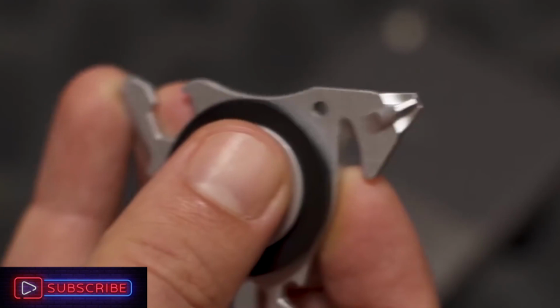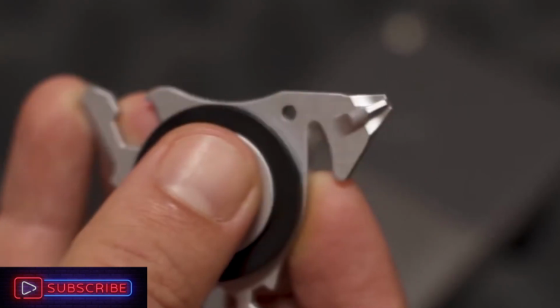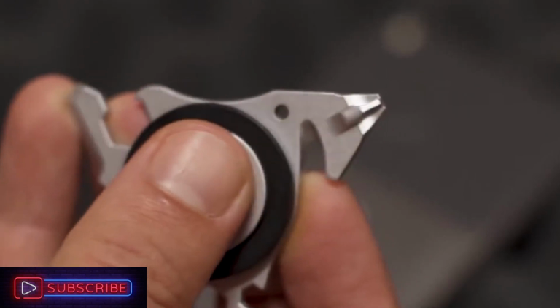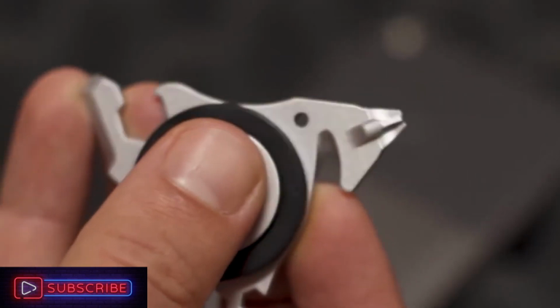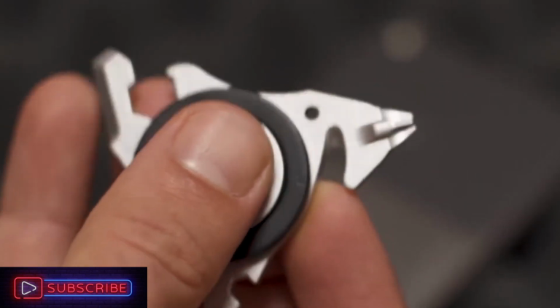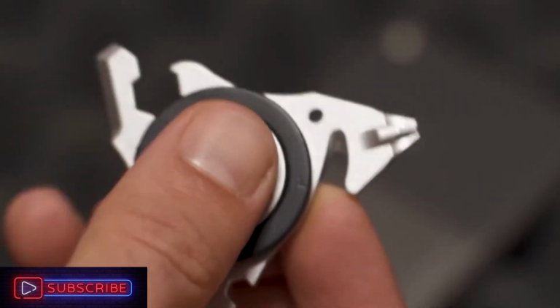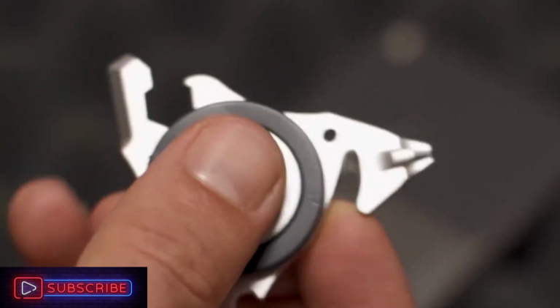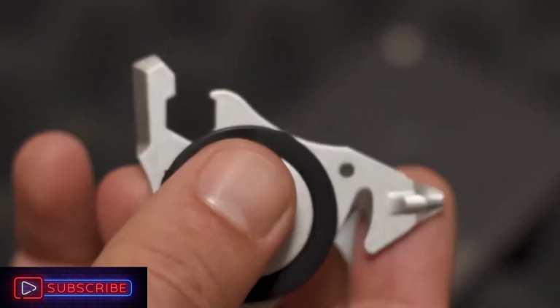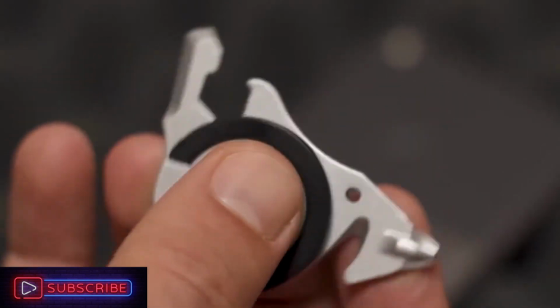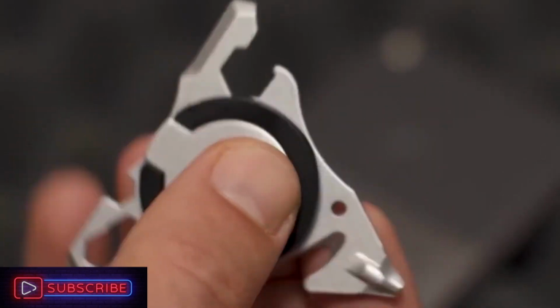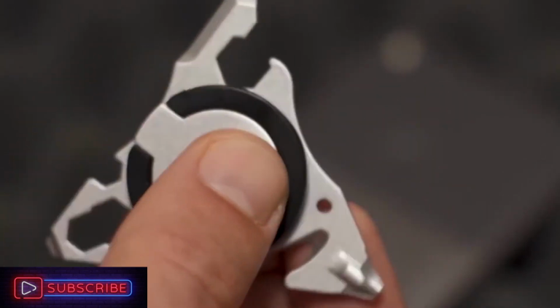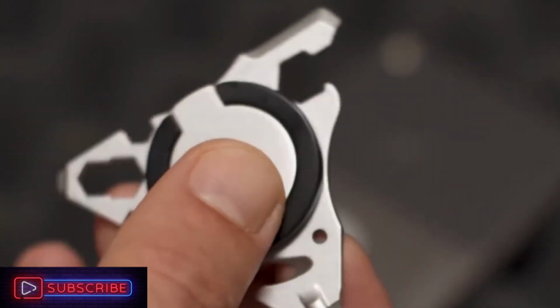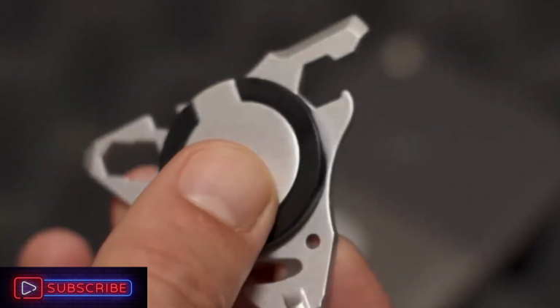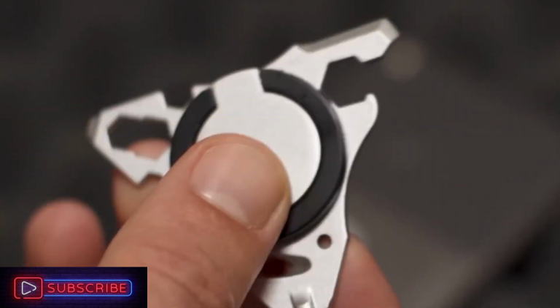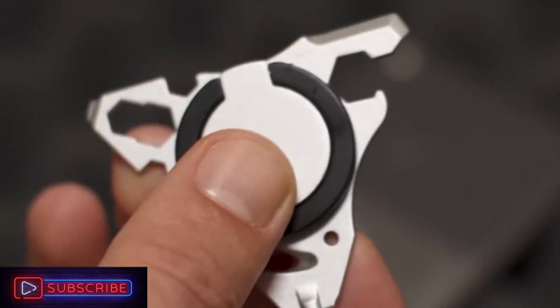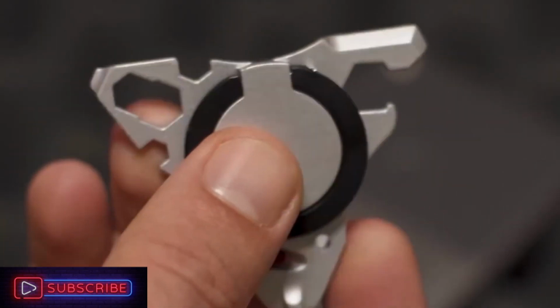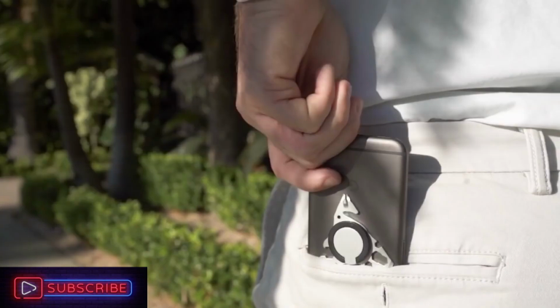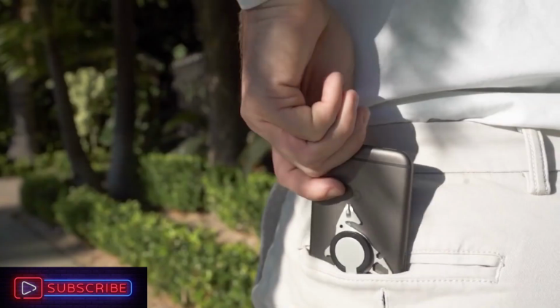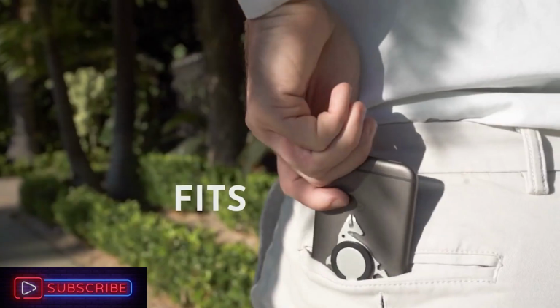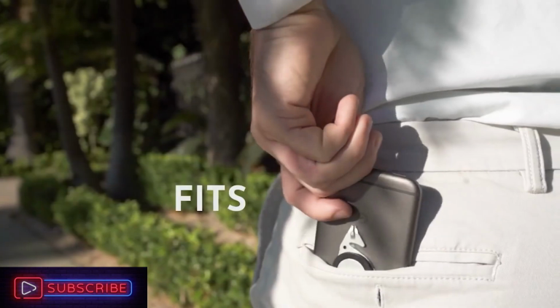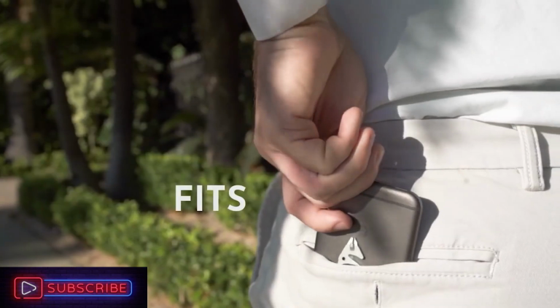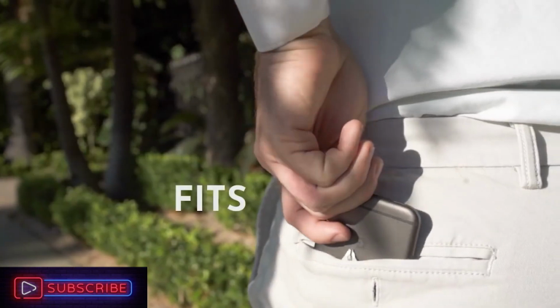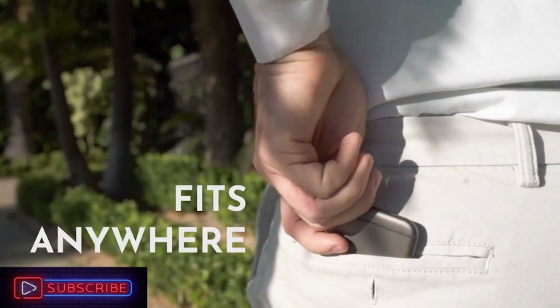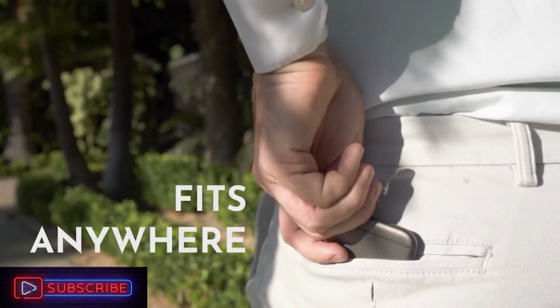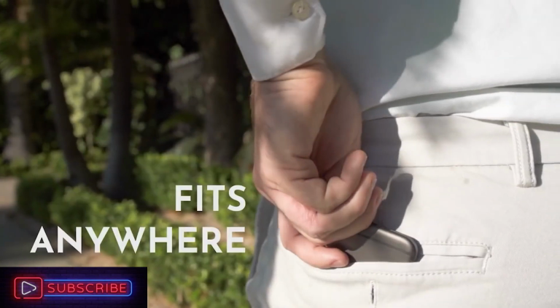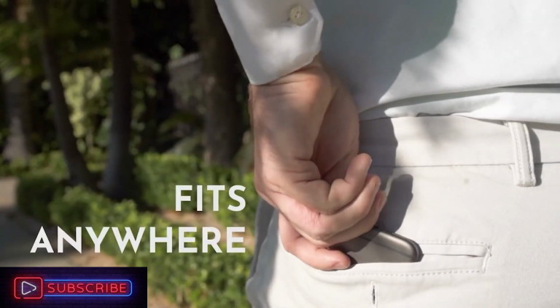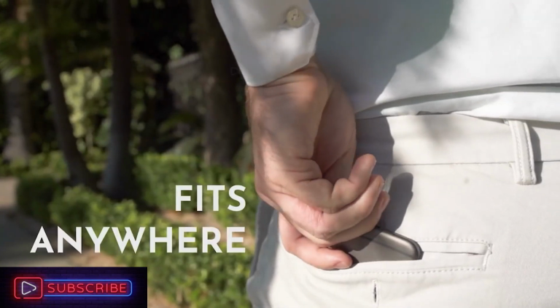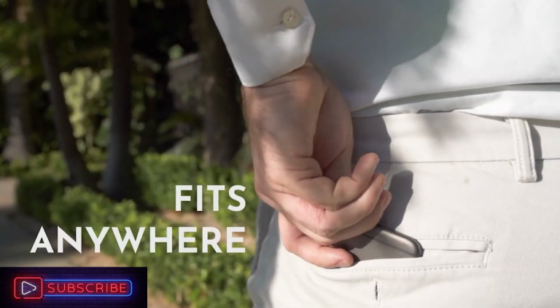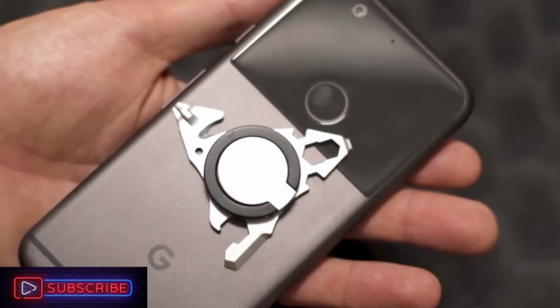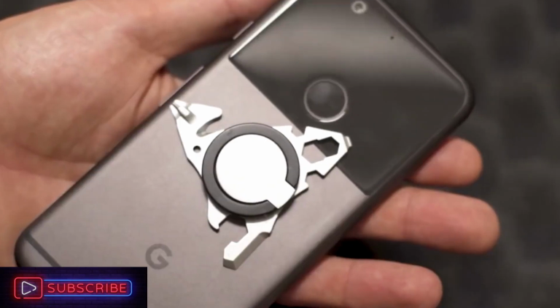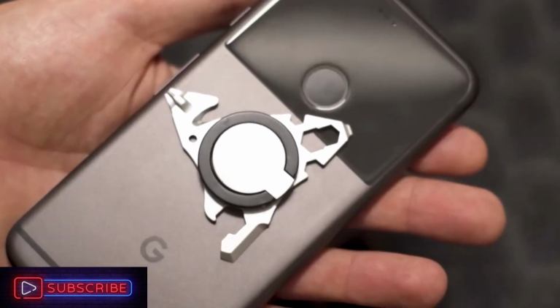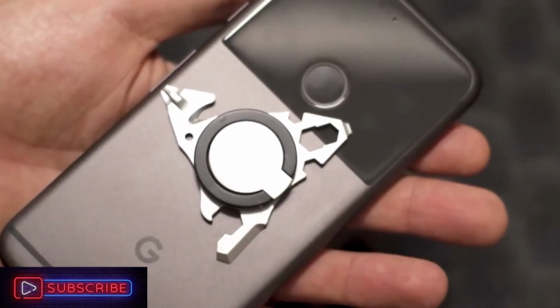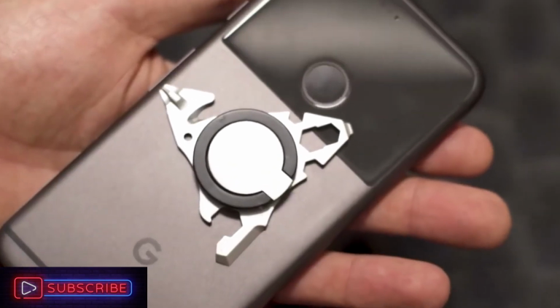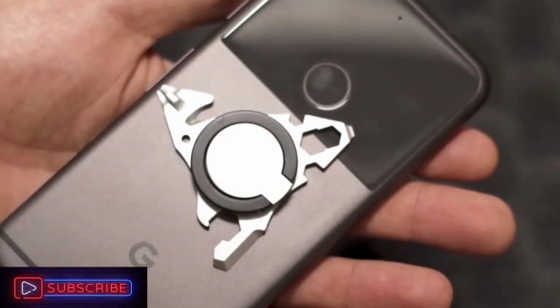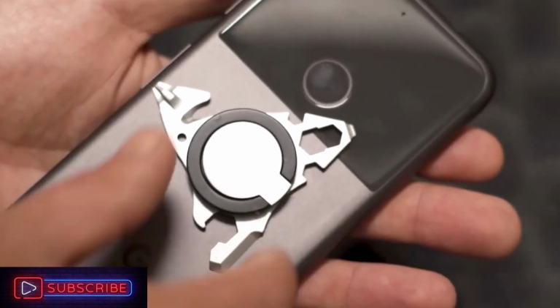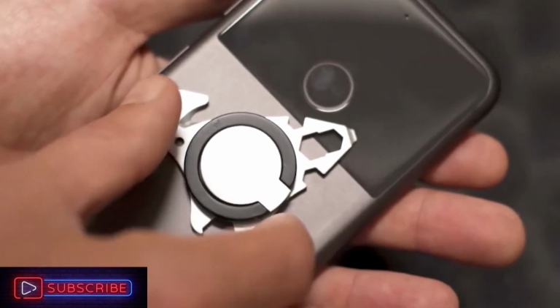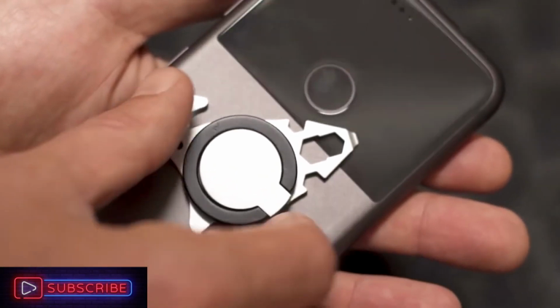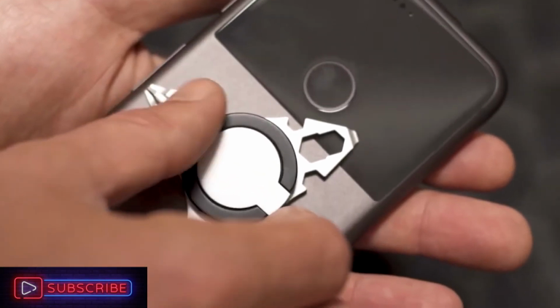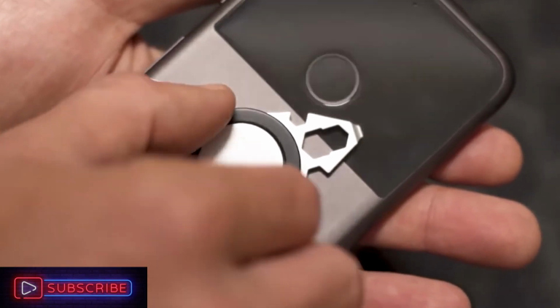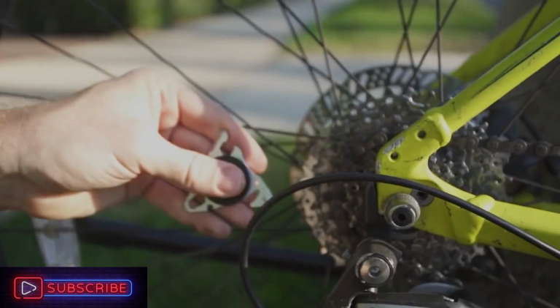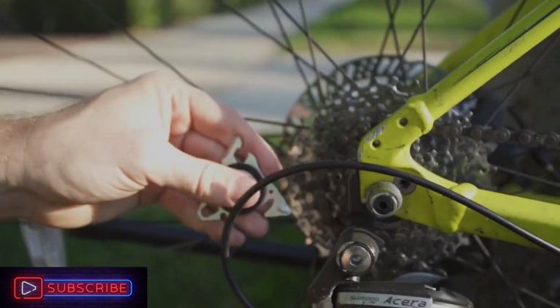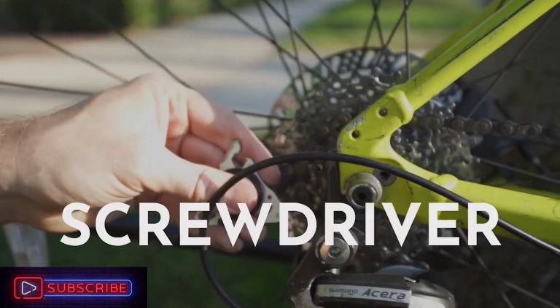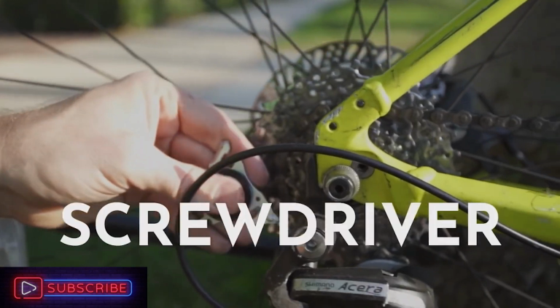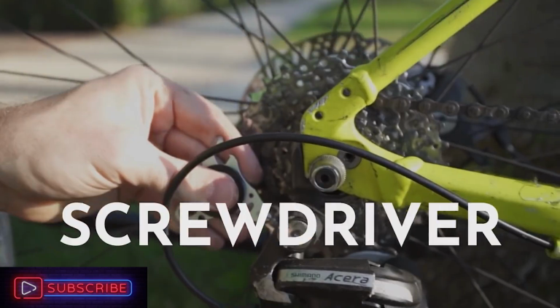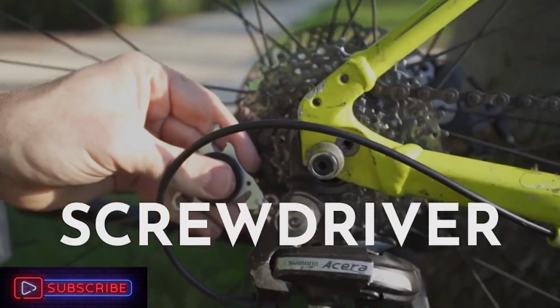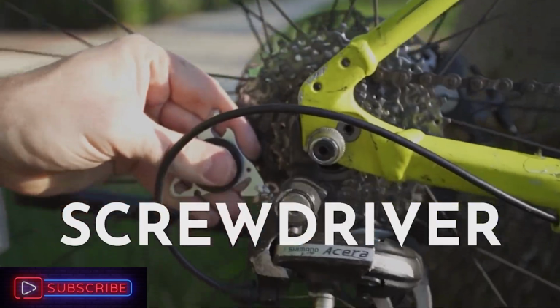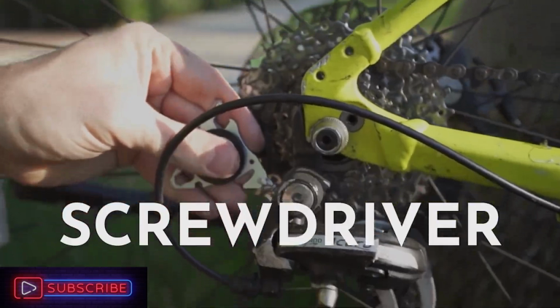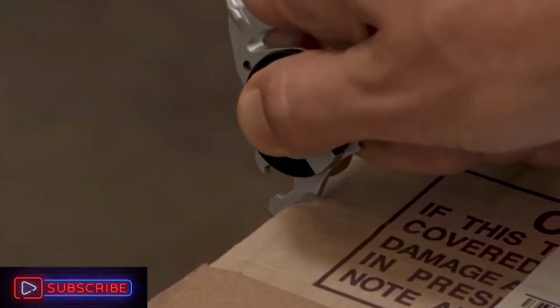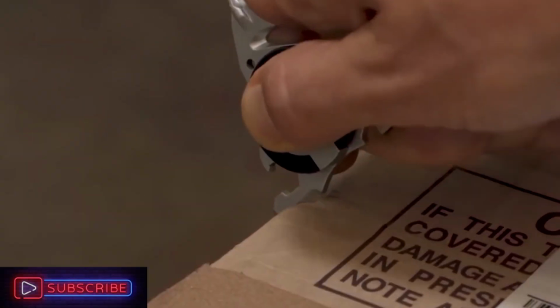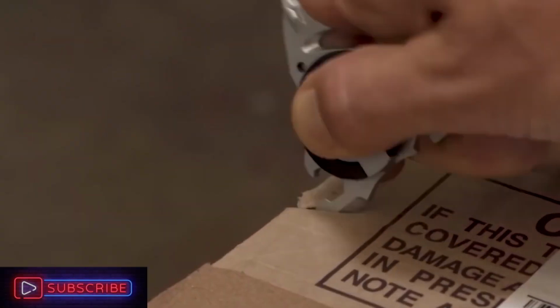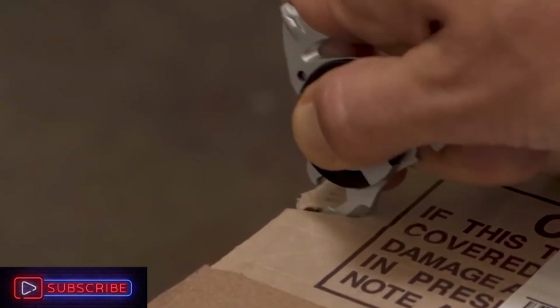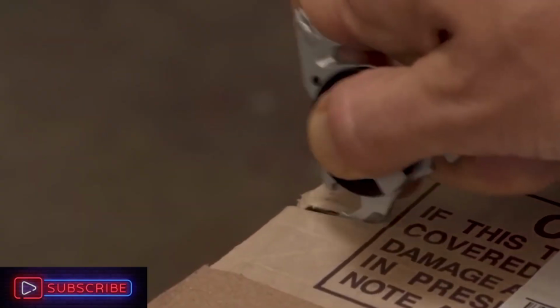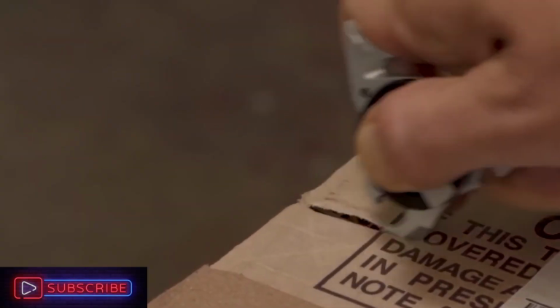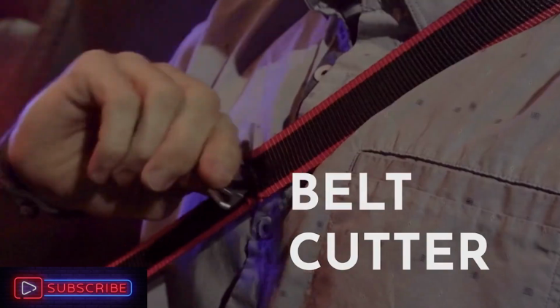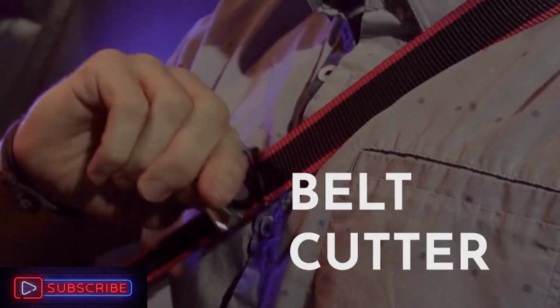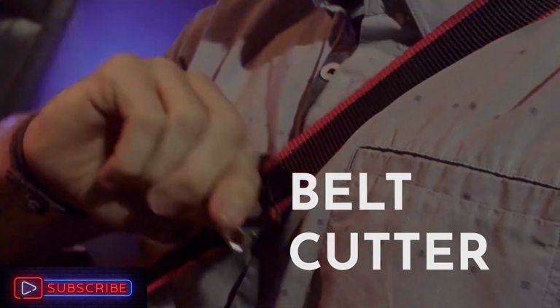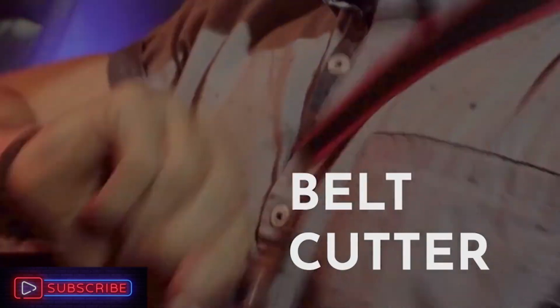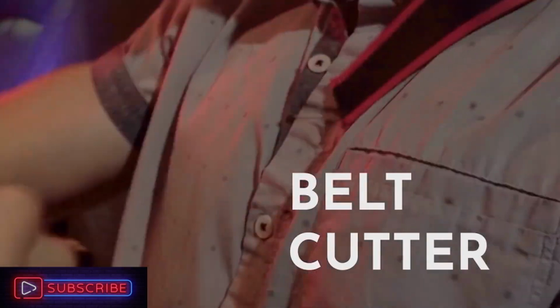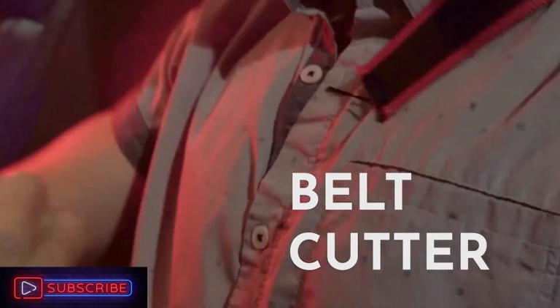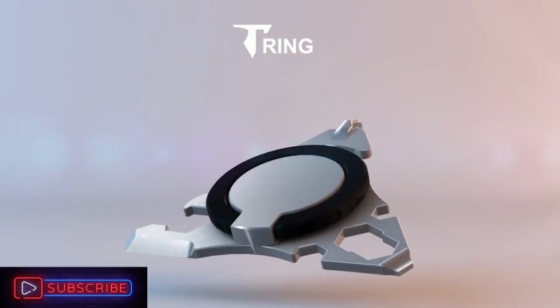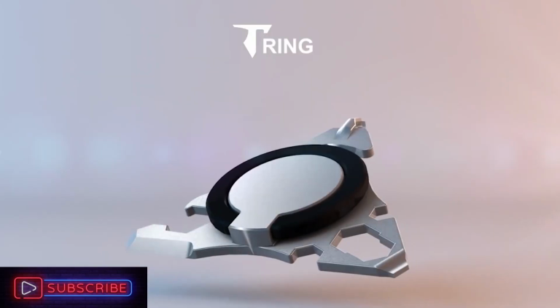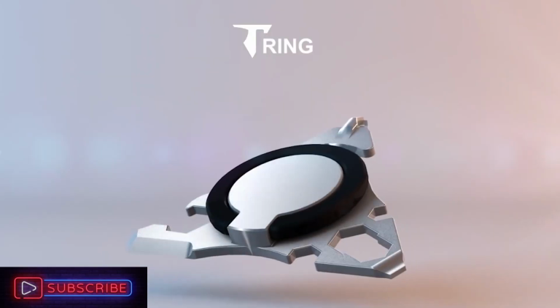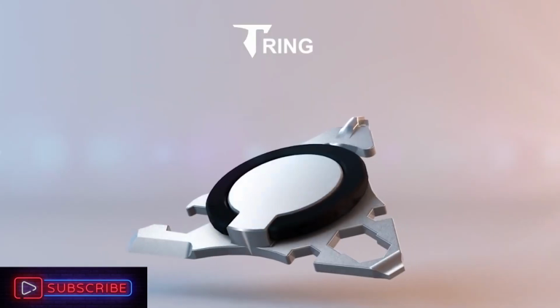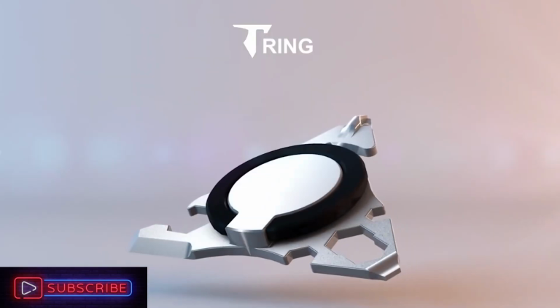It is the ideal set for daily use, allowing you to carry two screwdrivers, a box opener, a belt cutter, and a wrench in your phone stand.